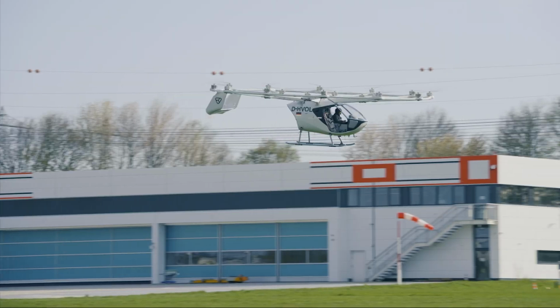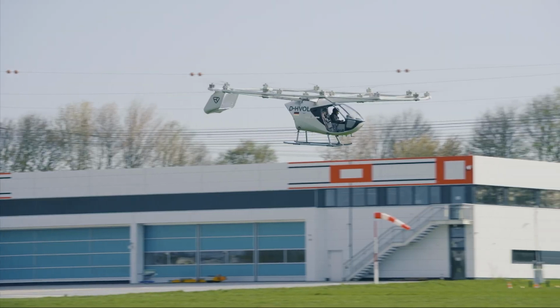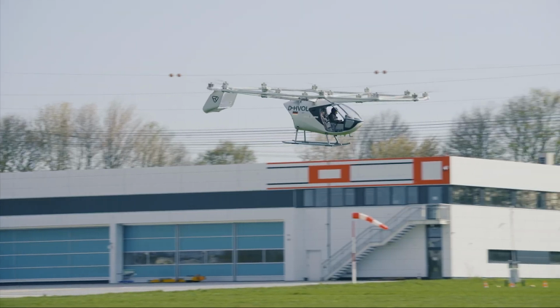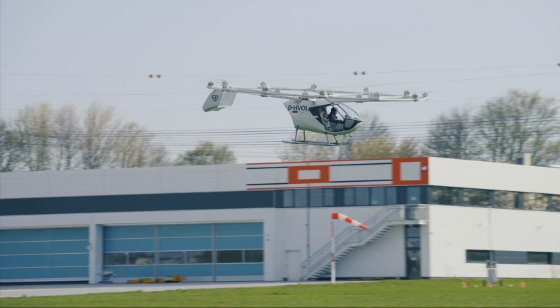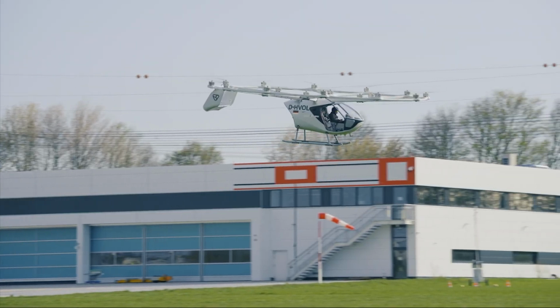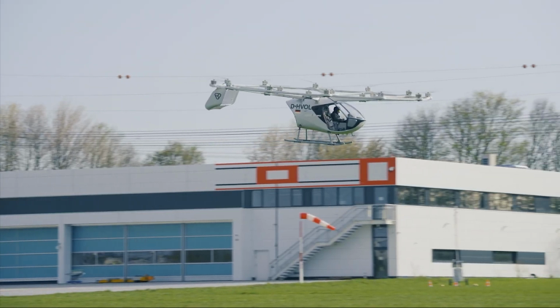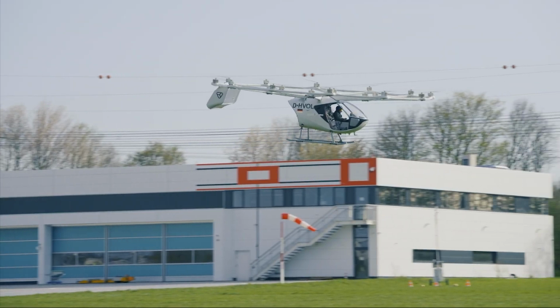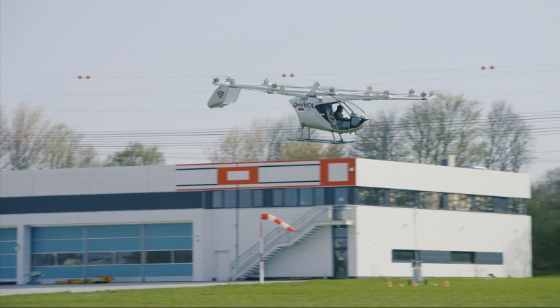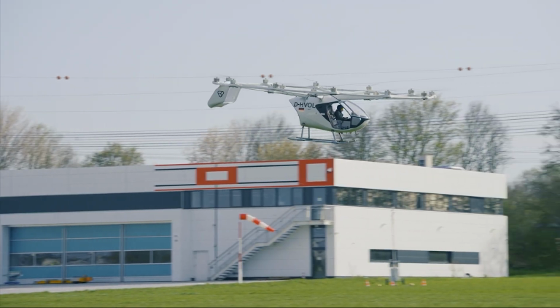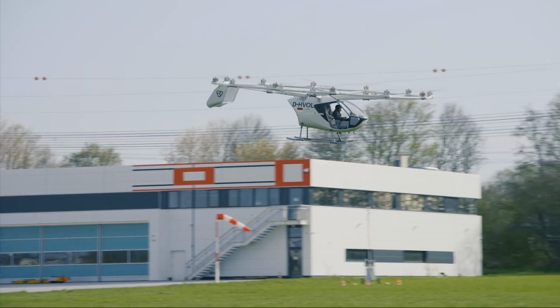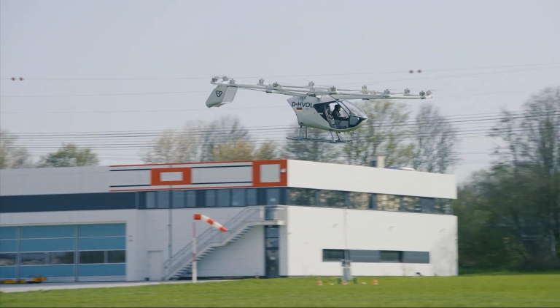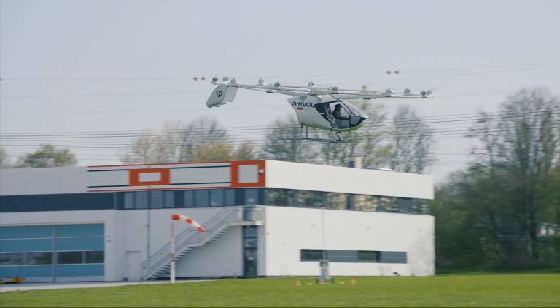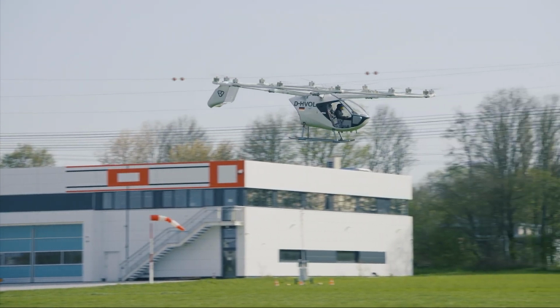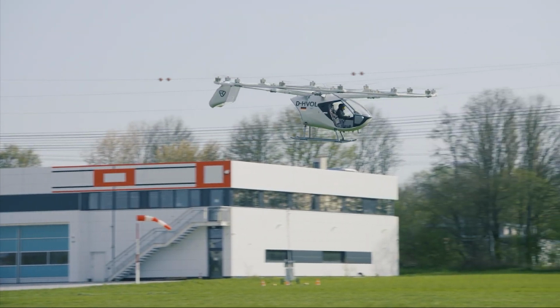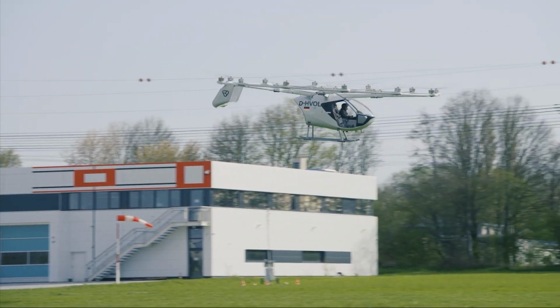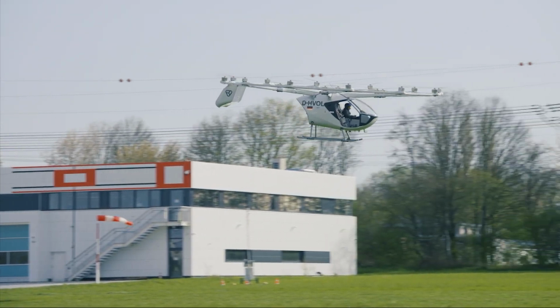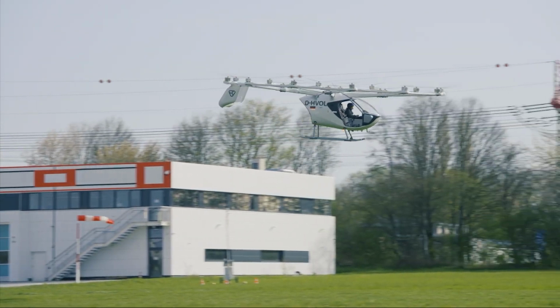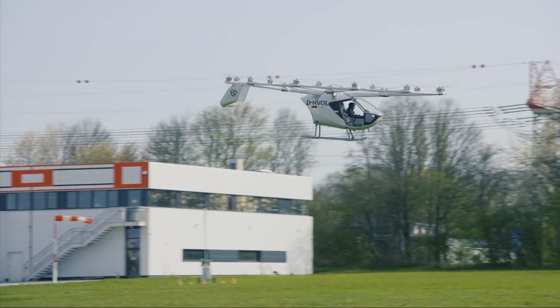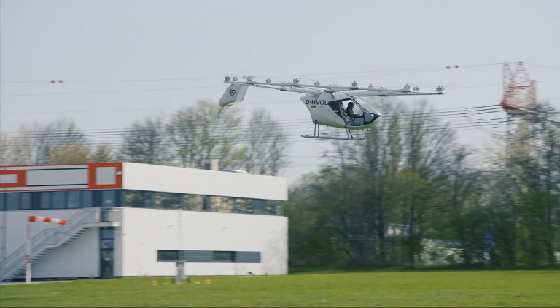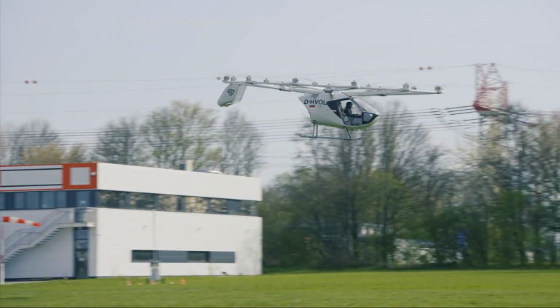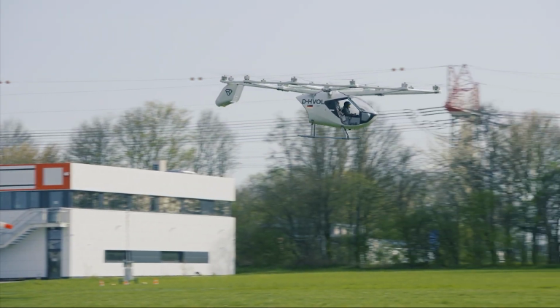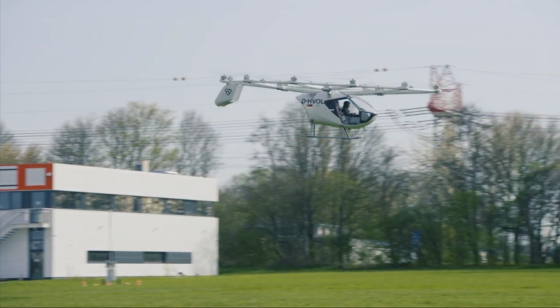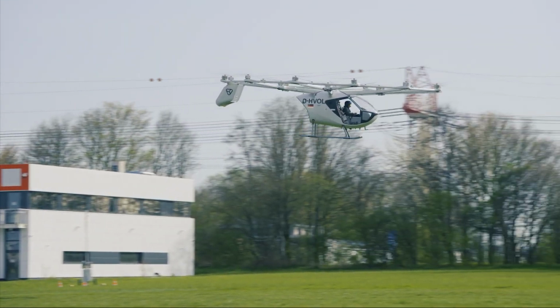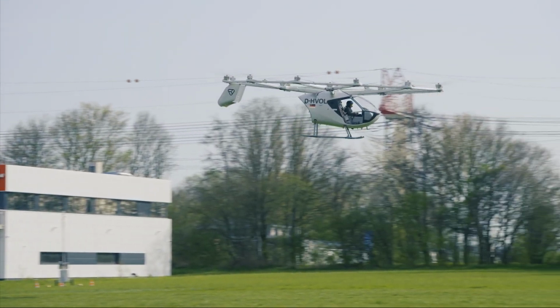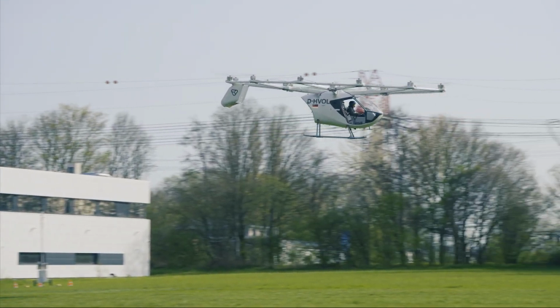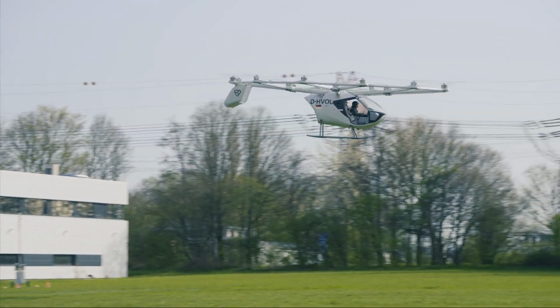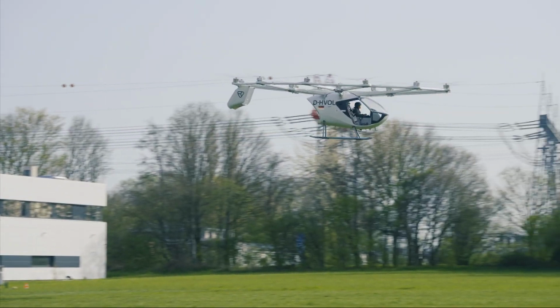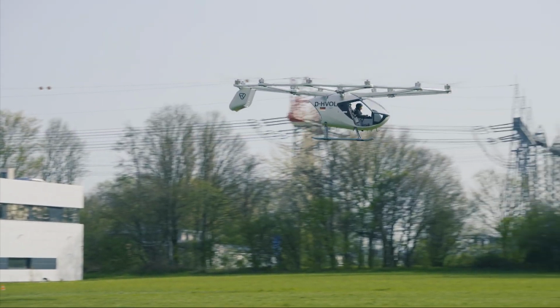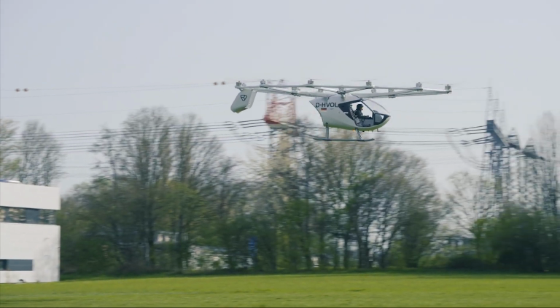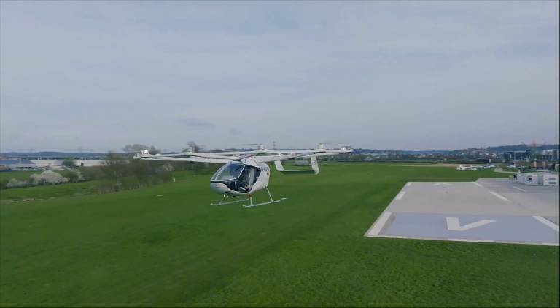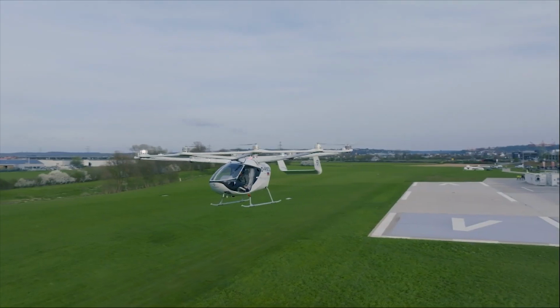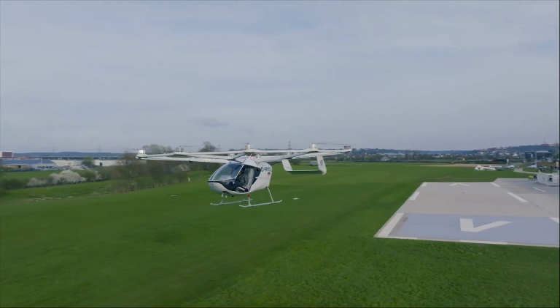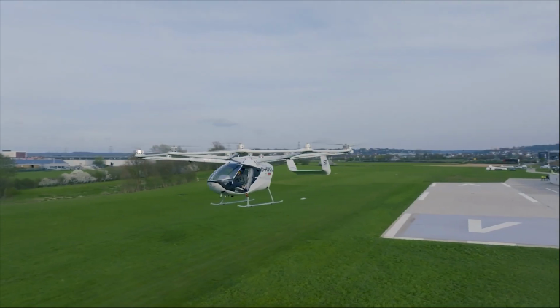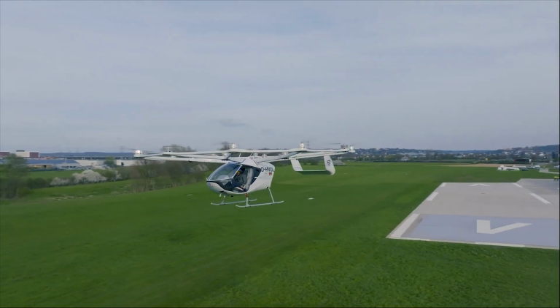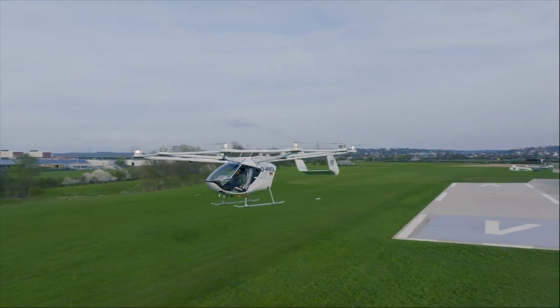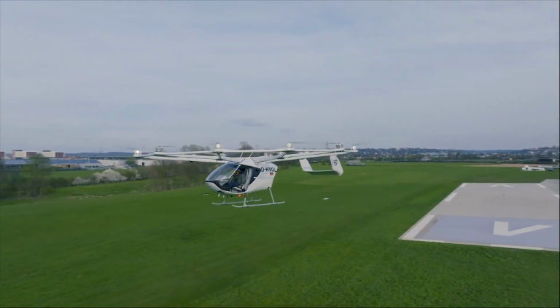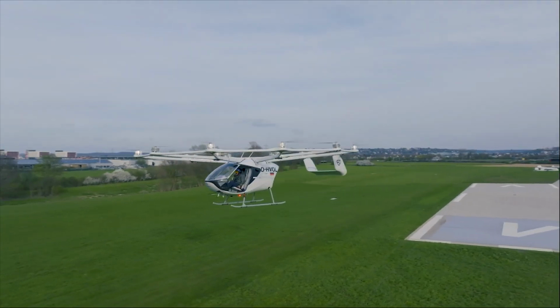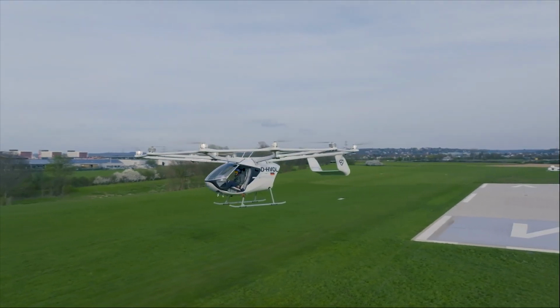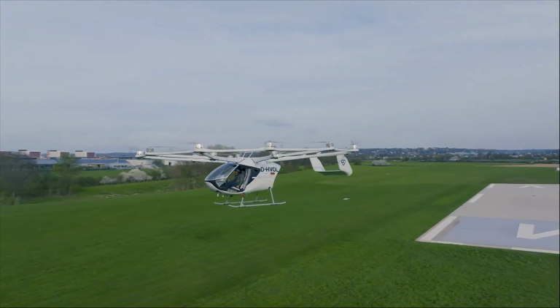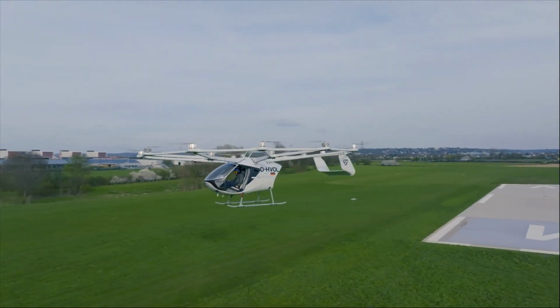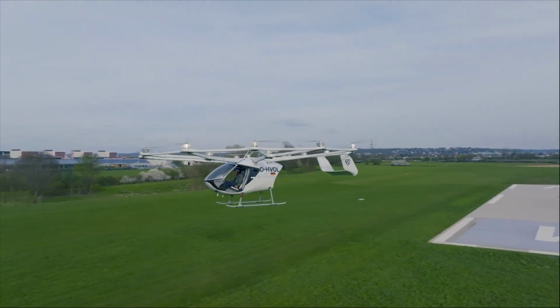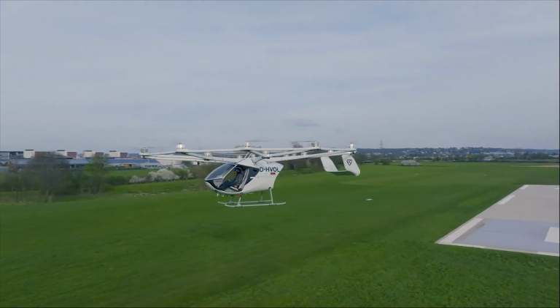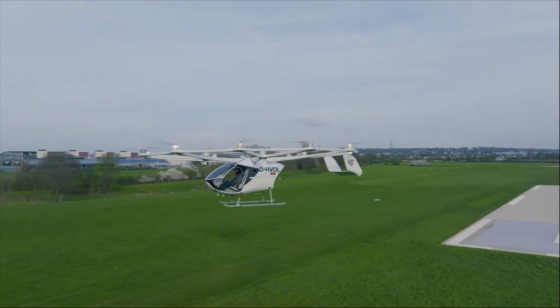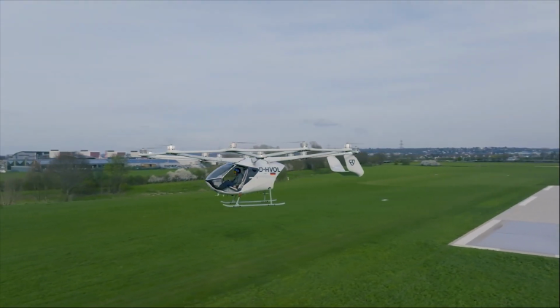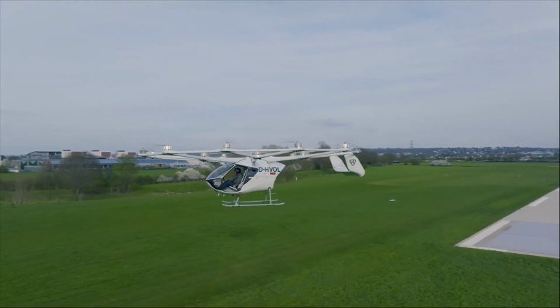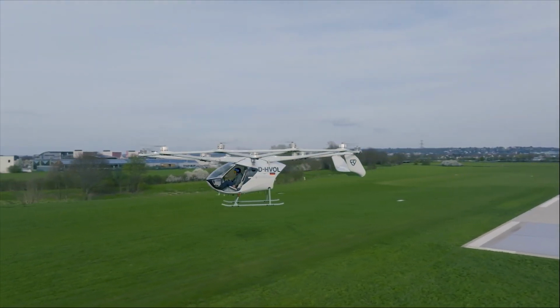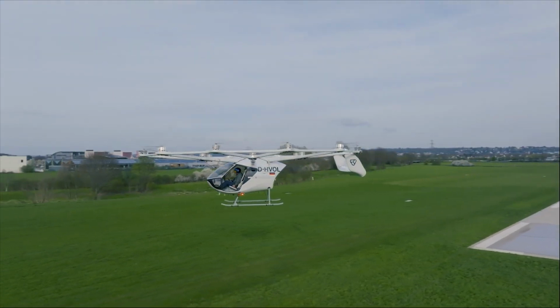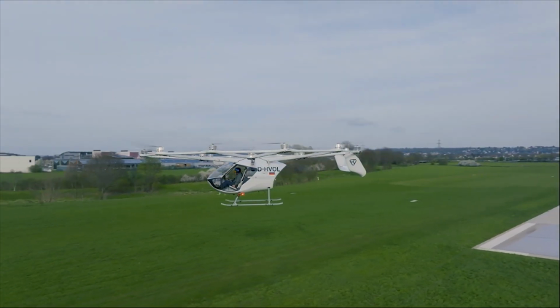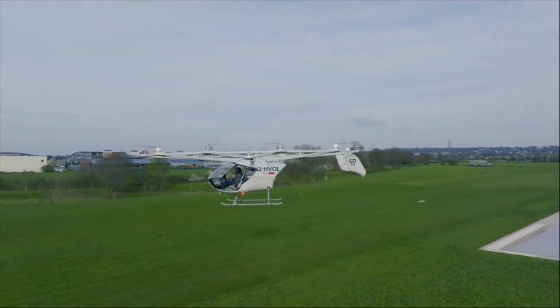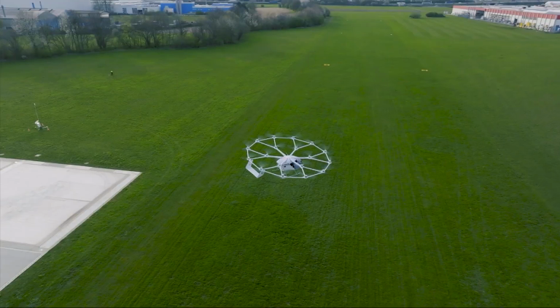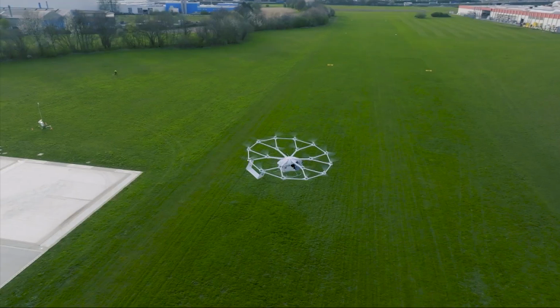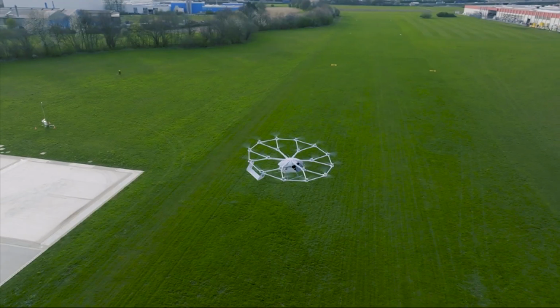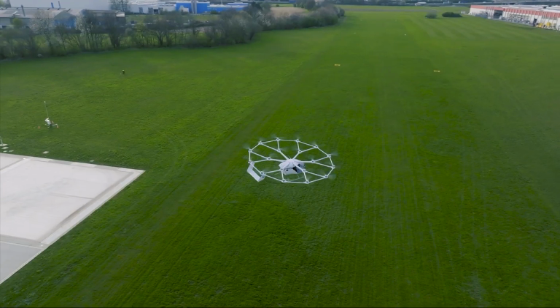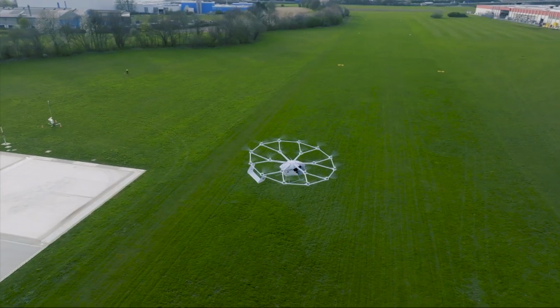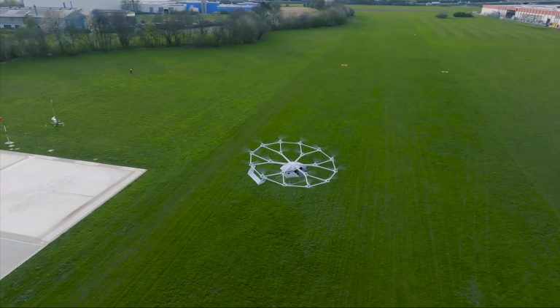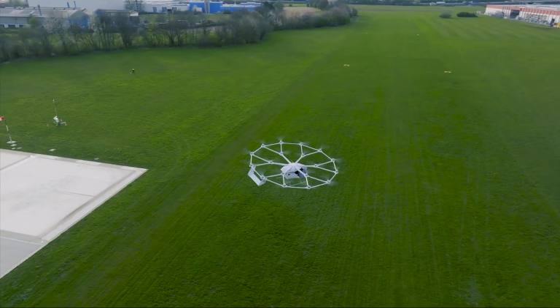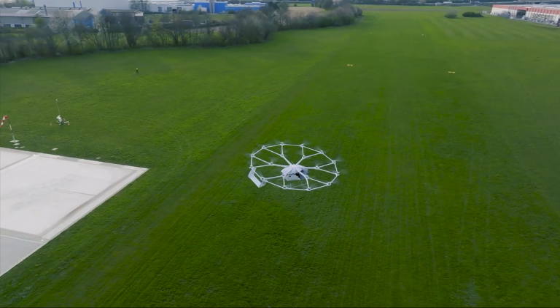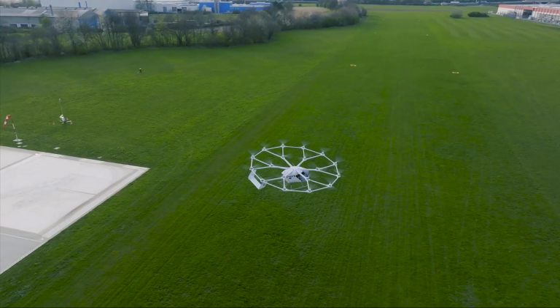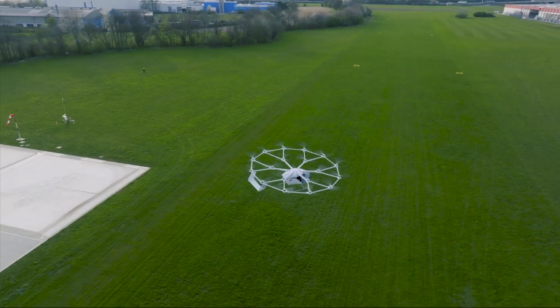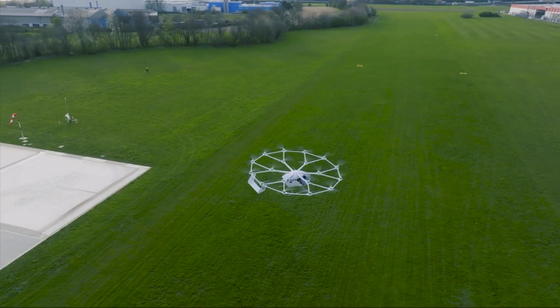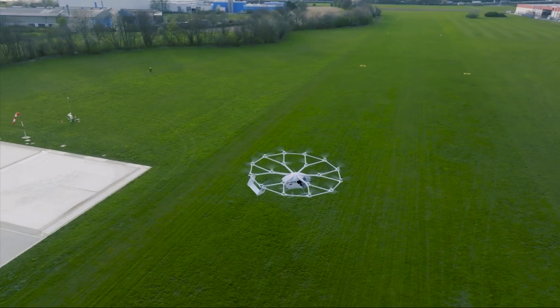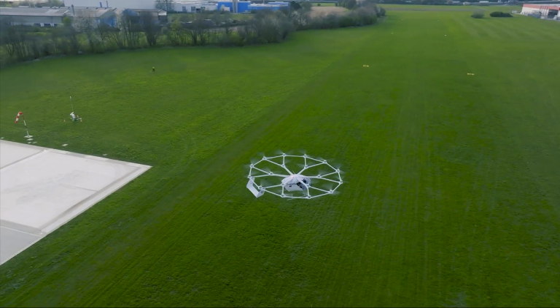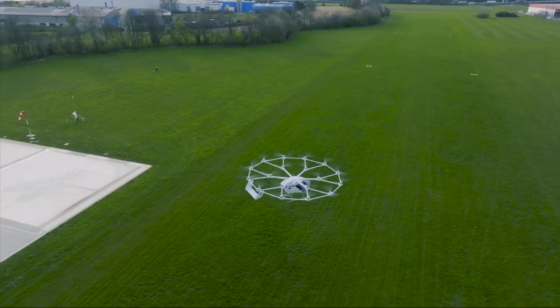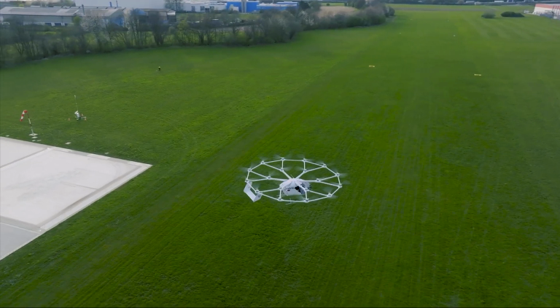The company hit some financial and regulatory snags, causing it to miss a planned launch at the 2024 Paris Olympics. However, after securing new ownership and support in 2025, it is pushing forward with certification, now with a target of 2025. The Volo City represents the next generation of public transit — a quiet, emission-free air taxi service that could change how we move through our cities.